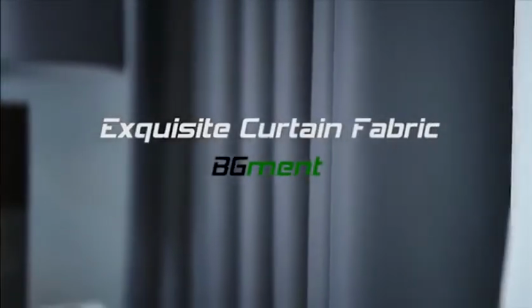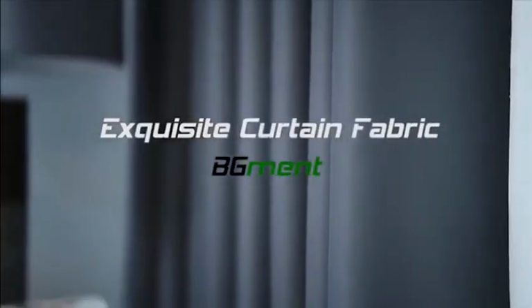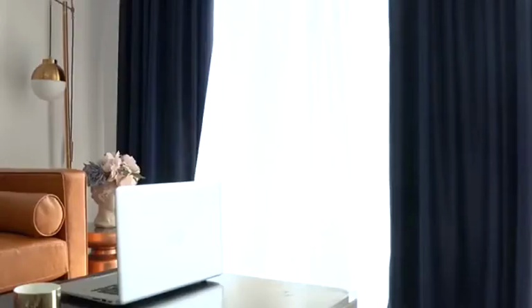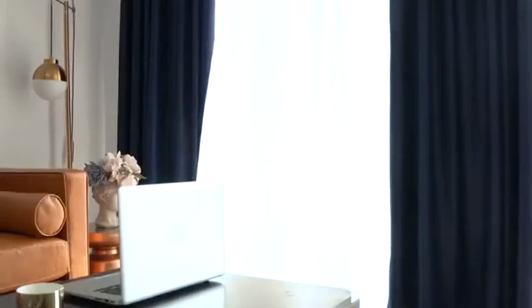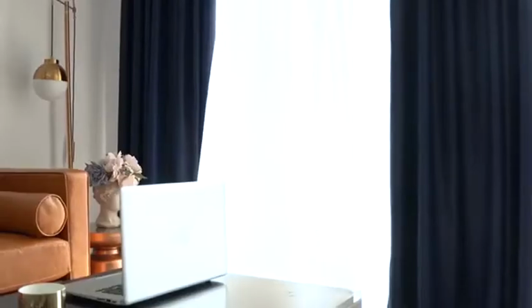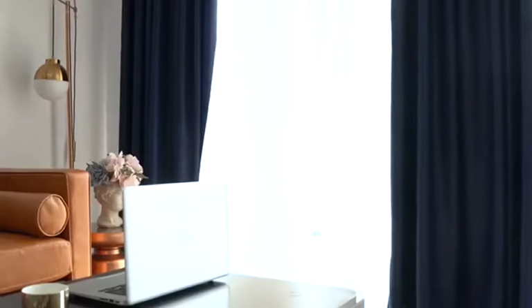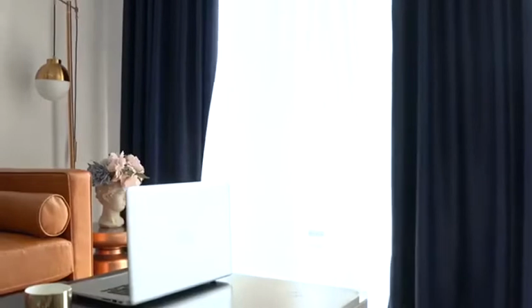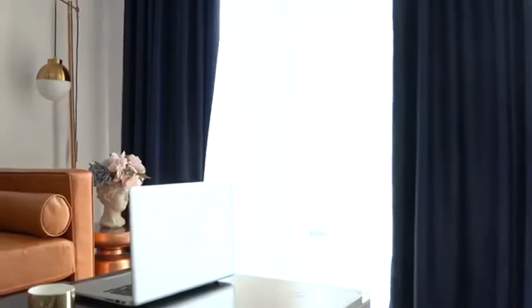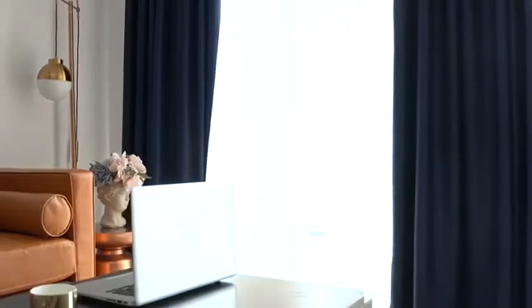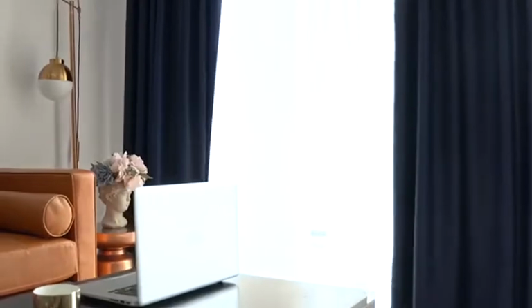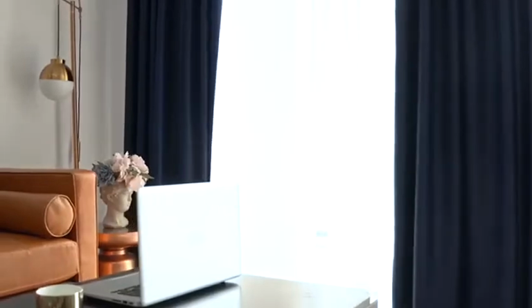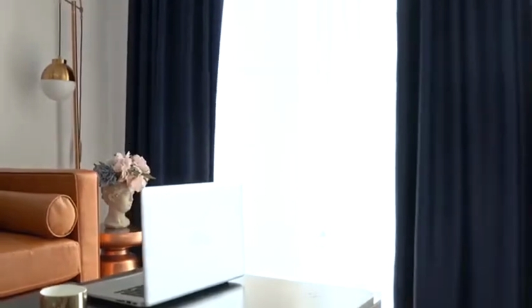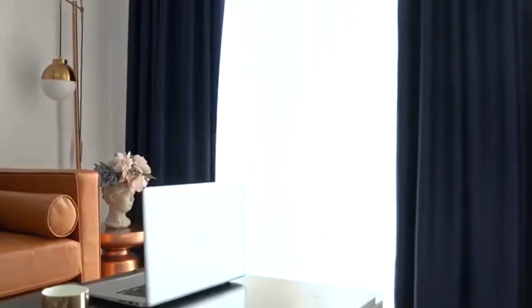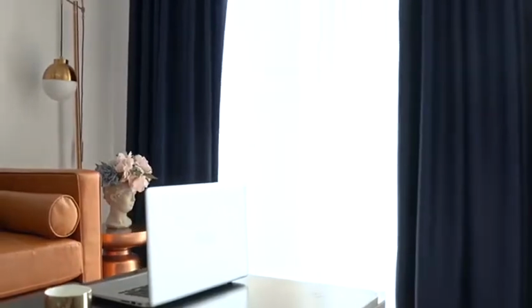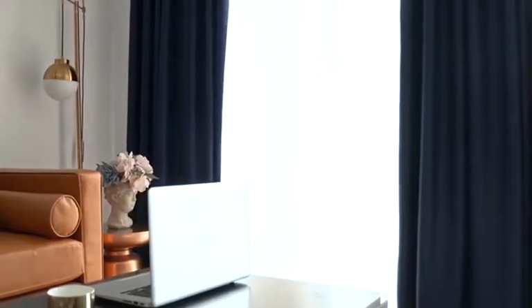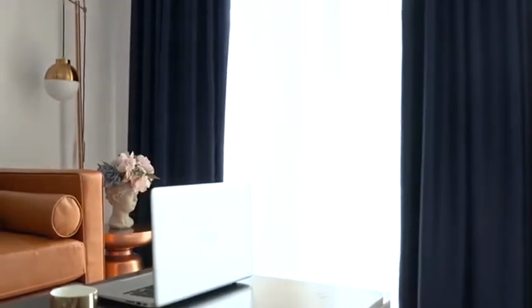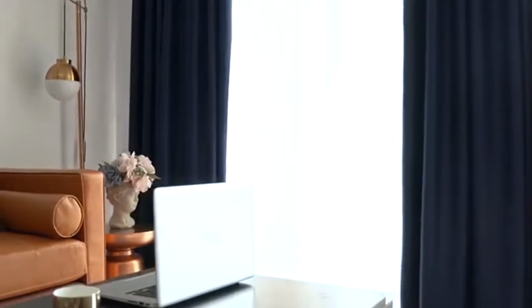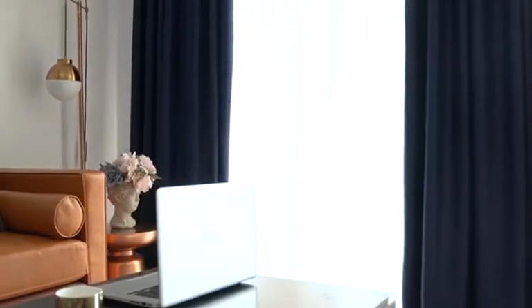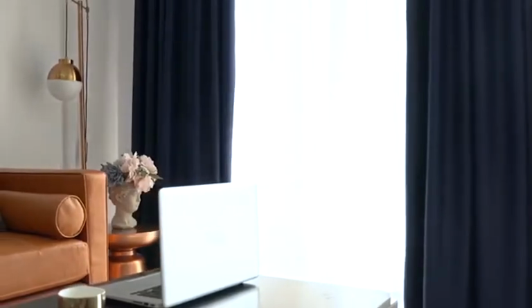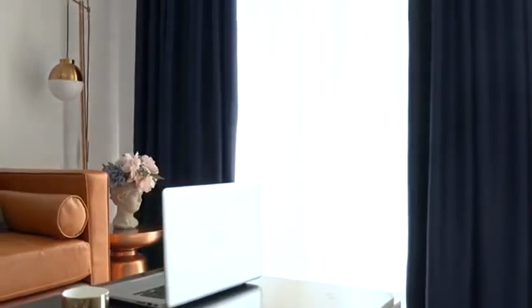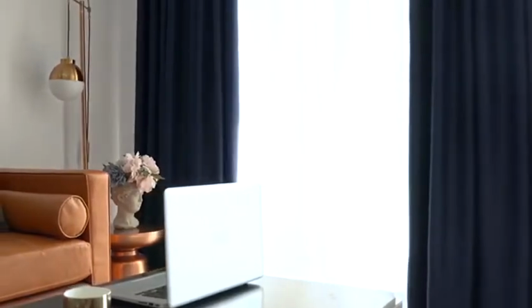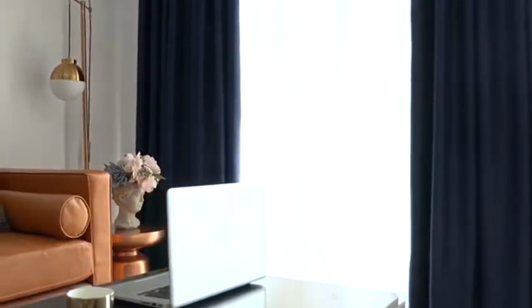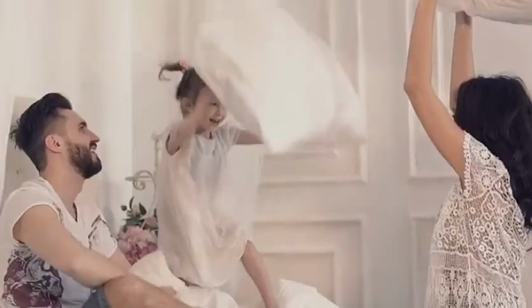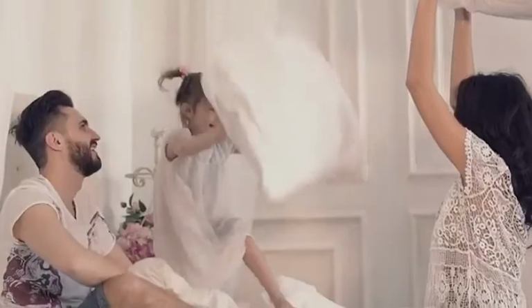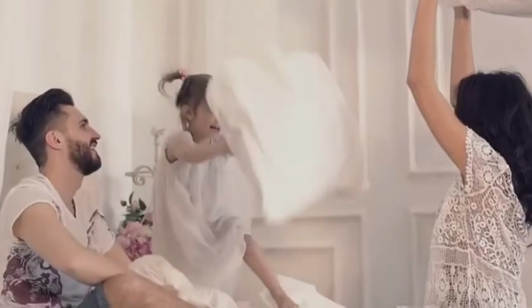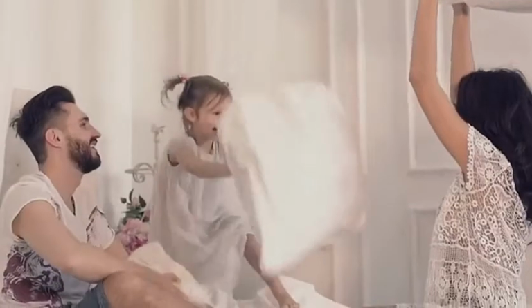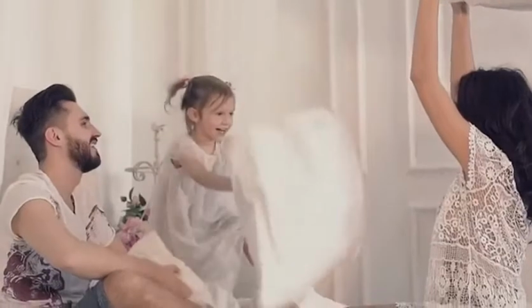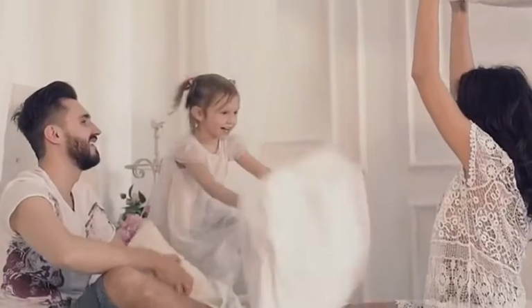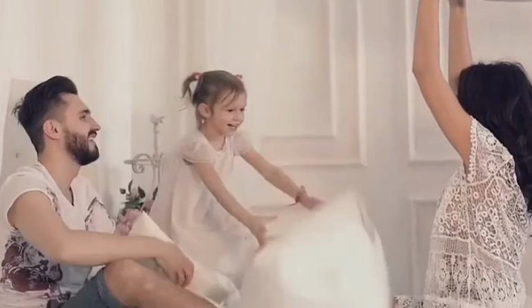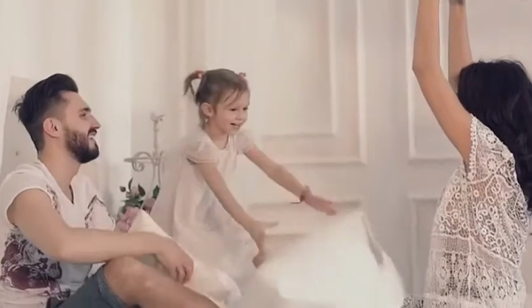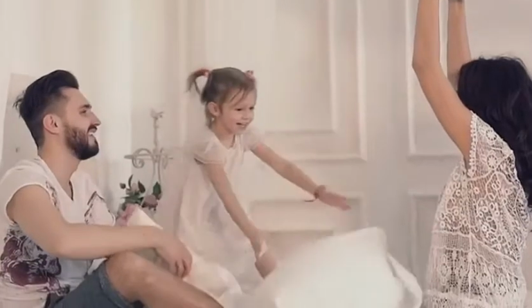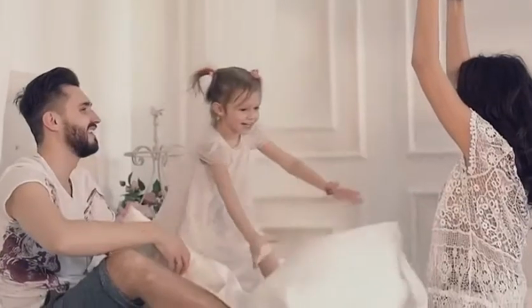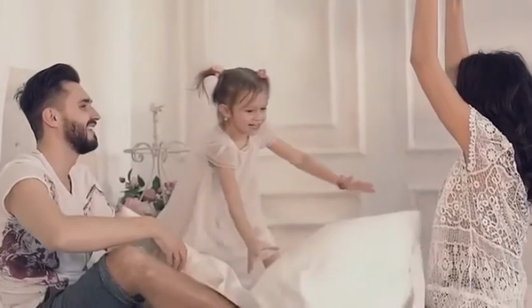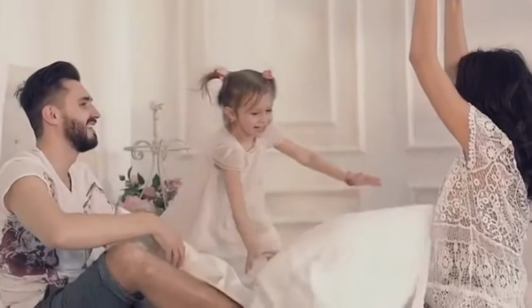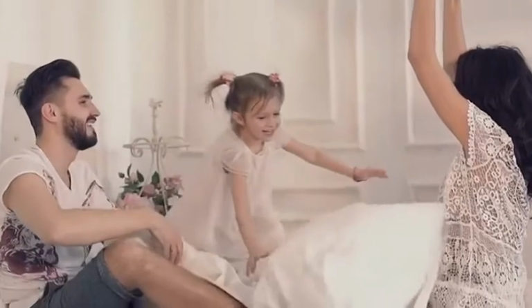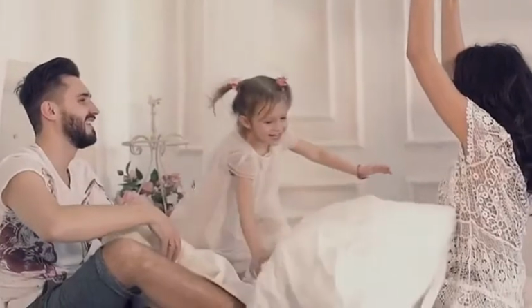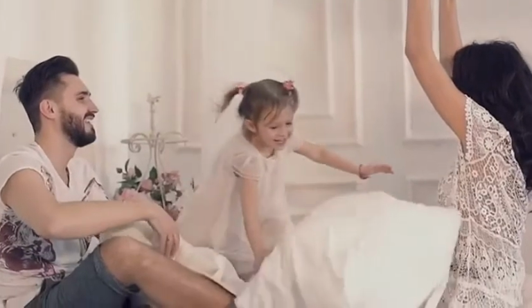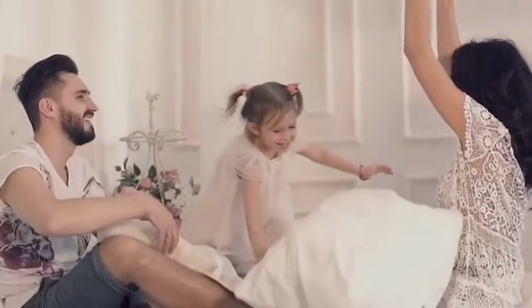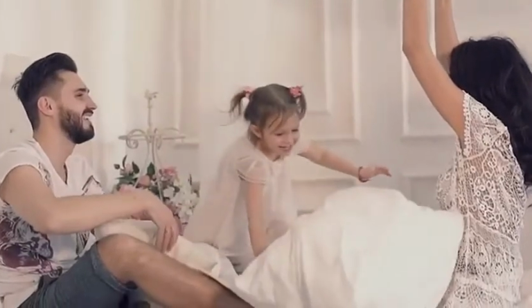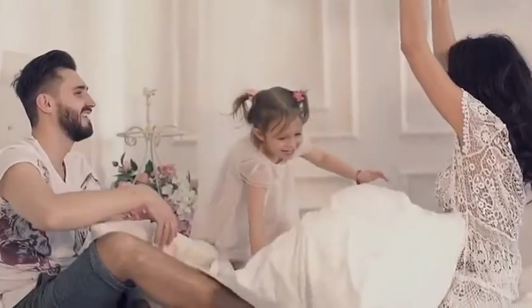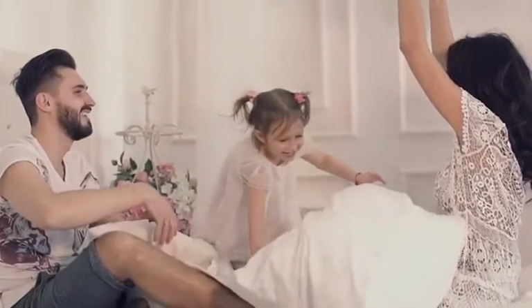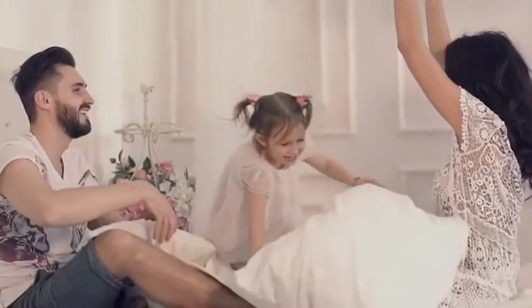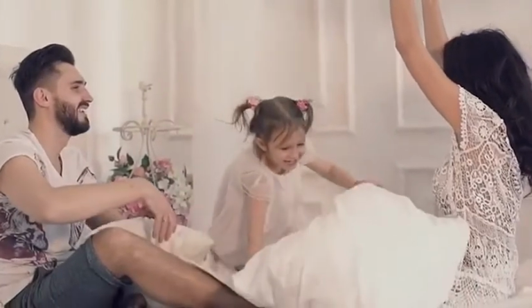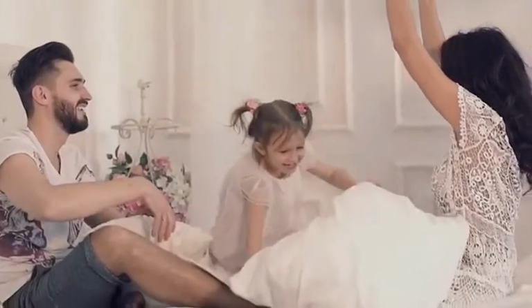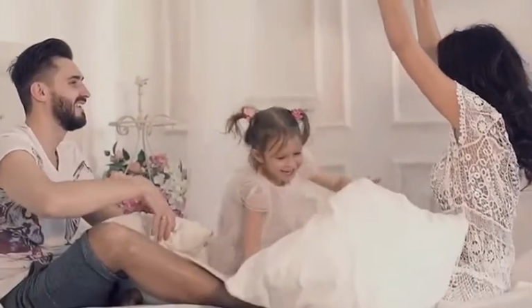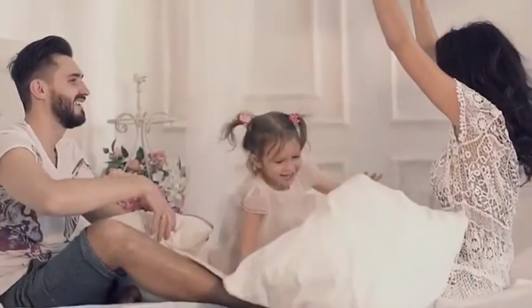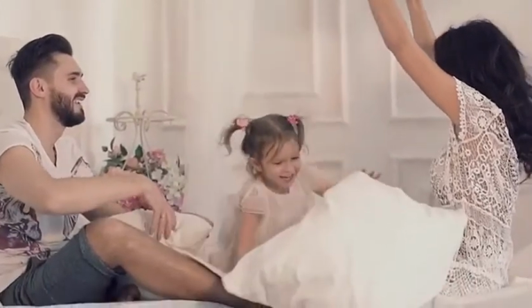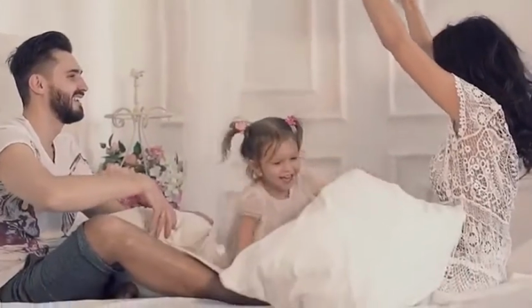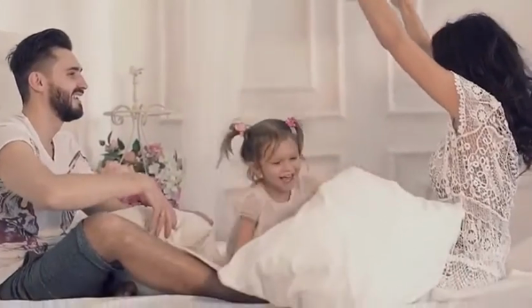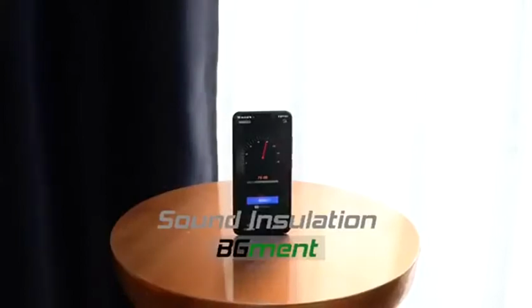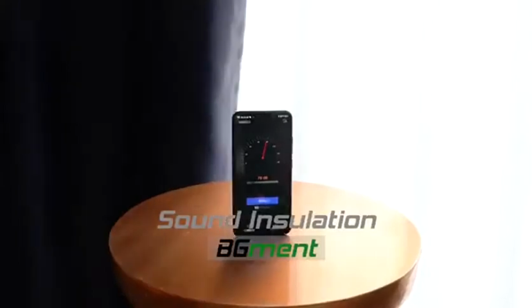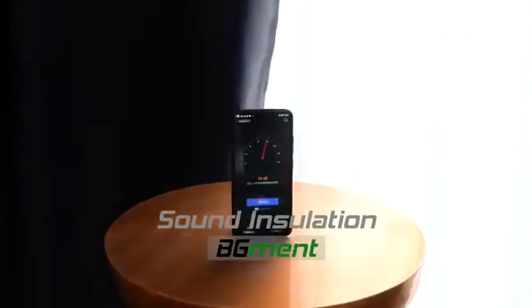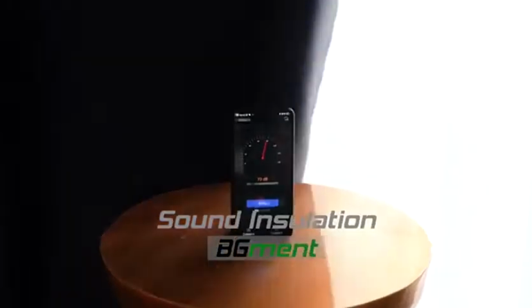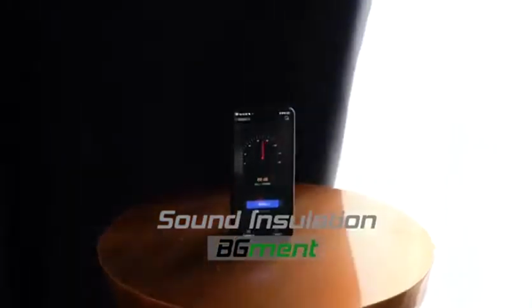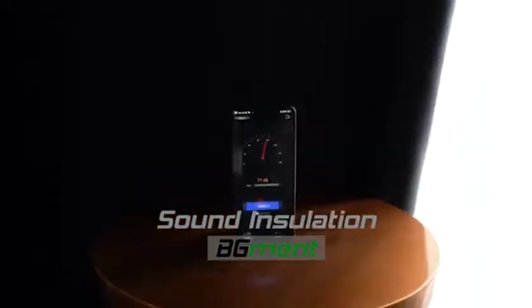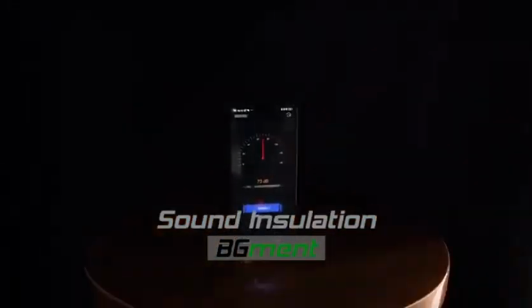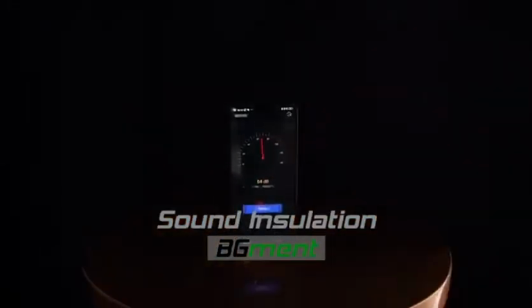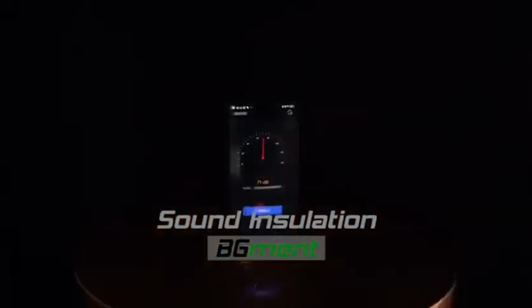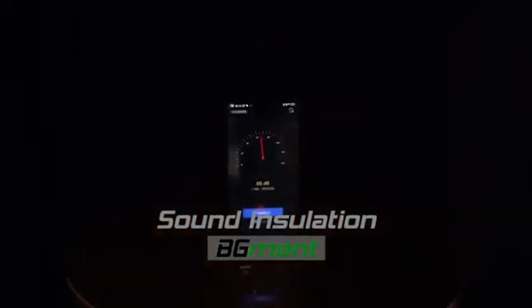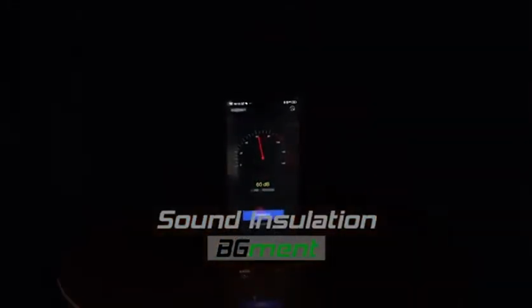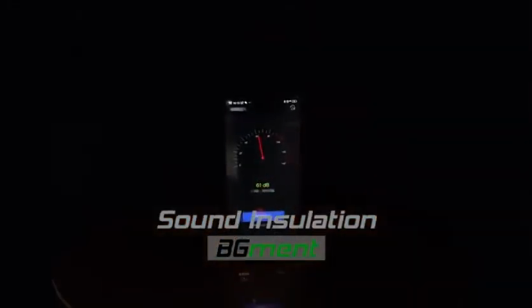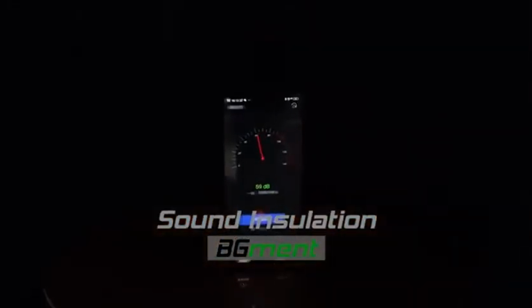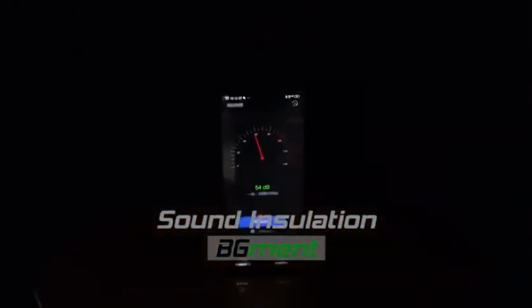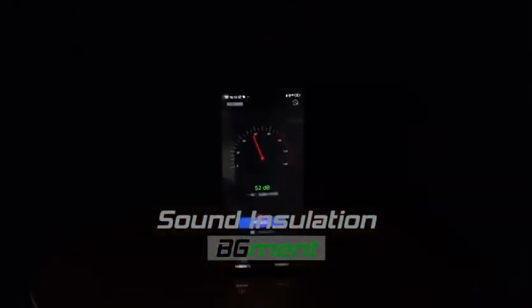Balance room temperature by insulating against summer heat and winter chill. Save your energy bills, reduce outside noise.